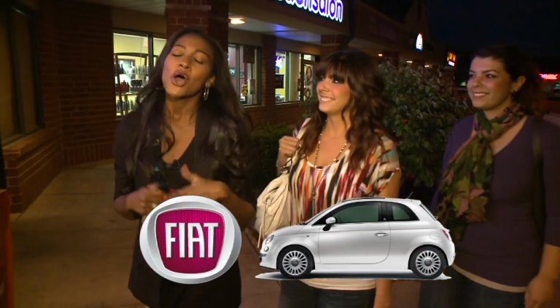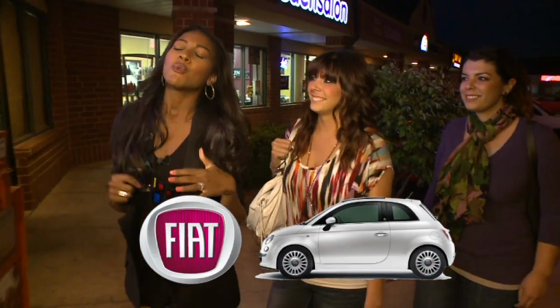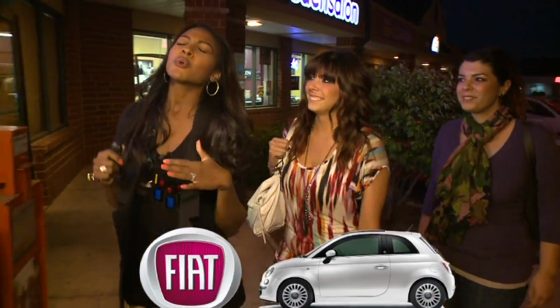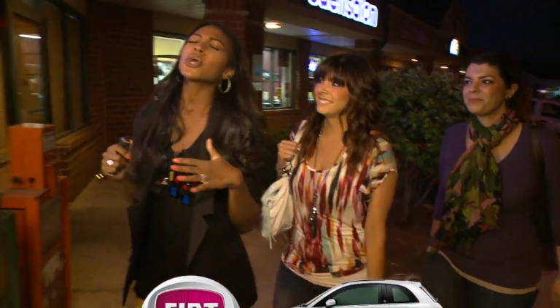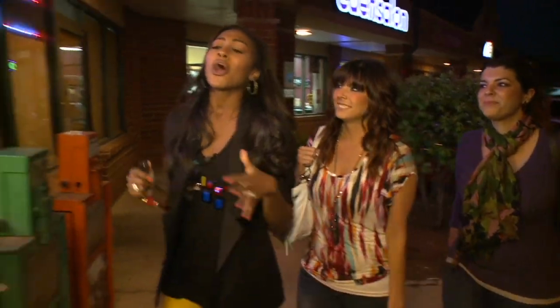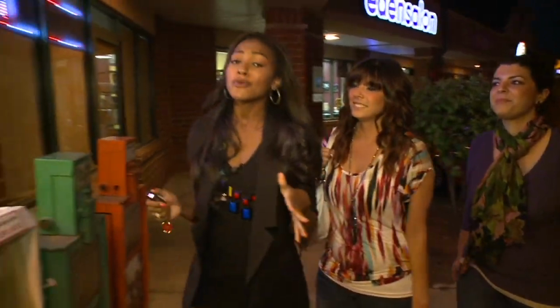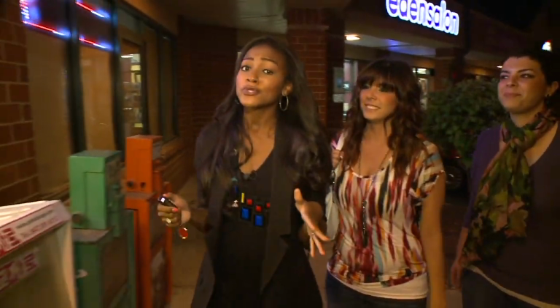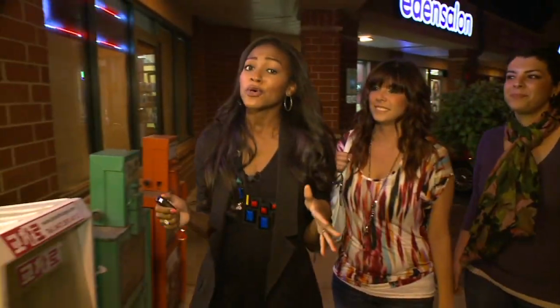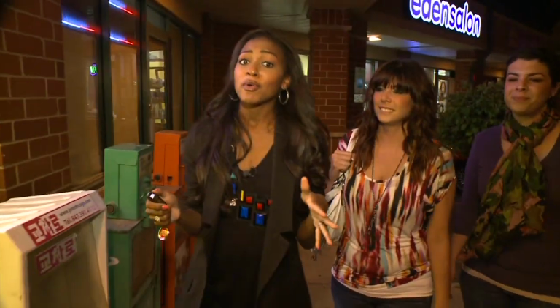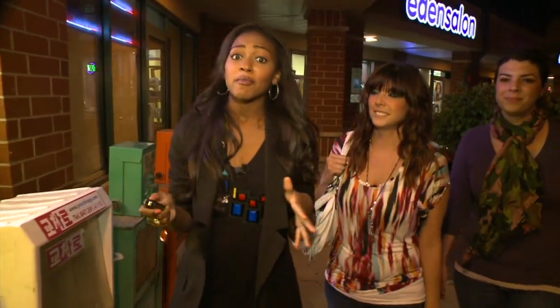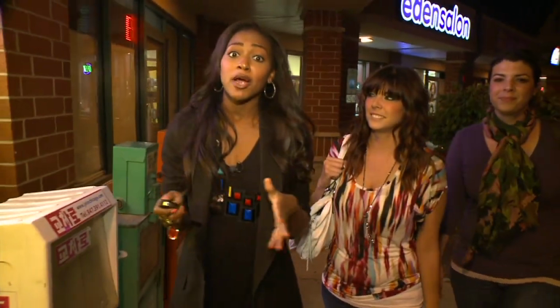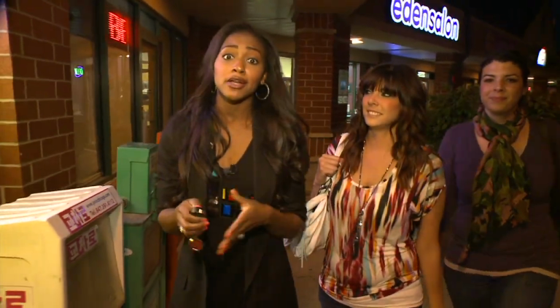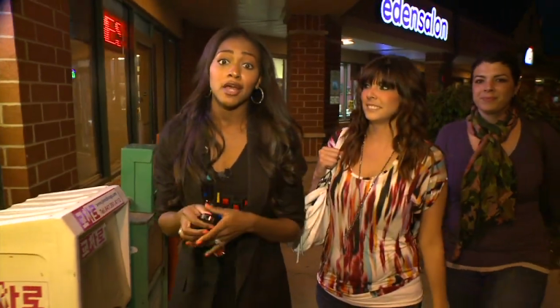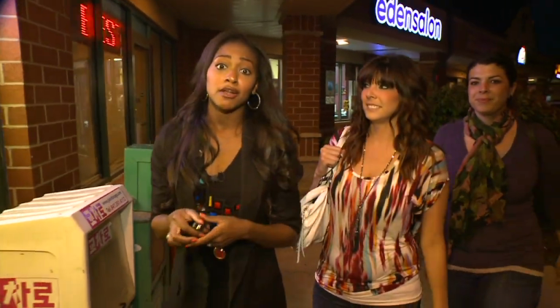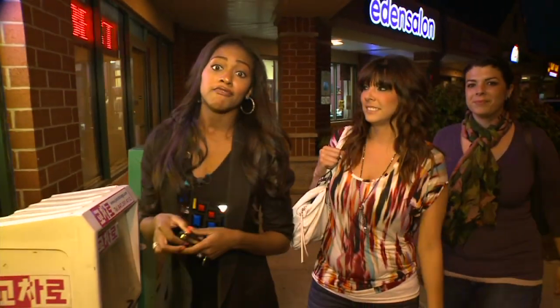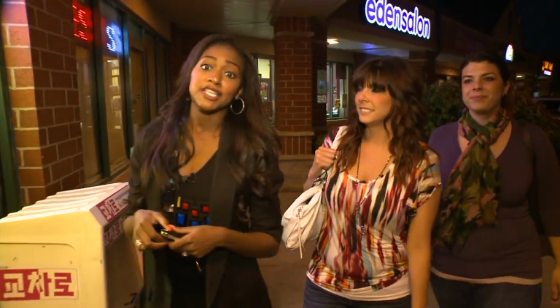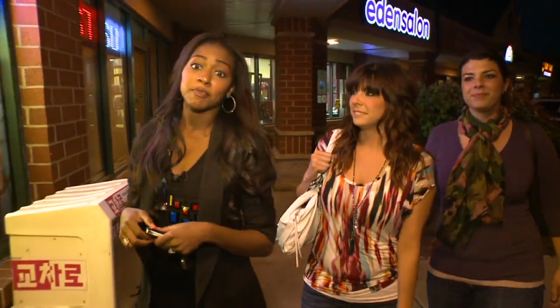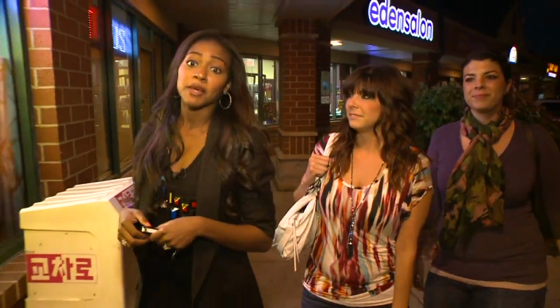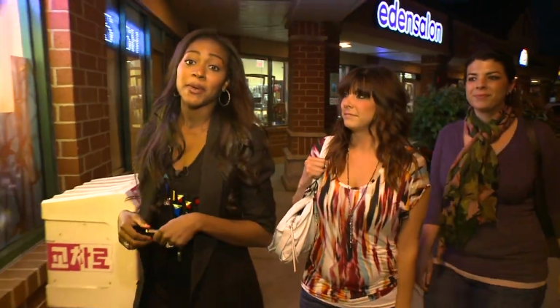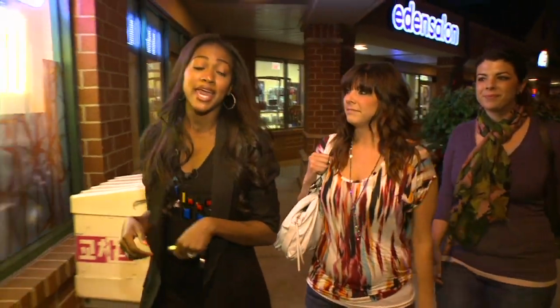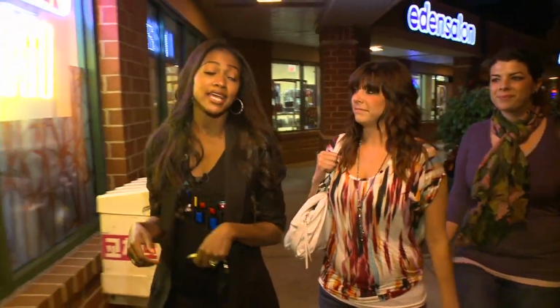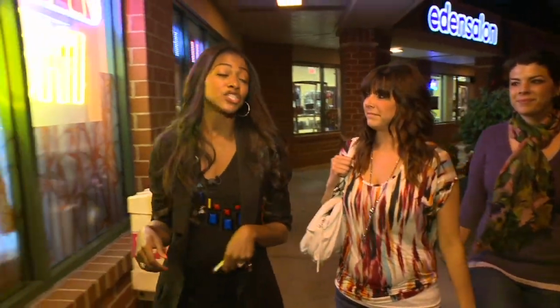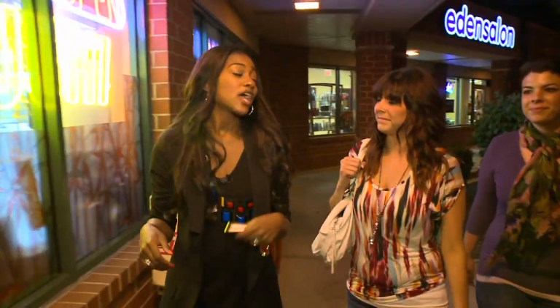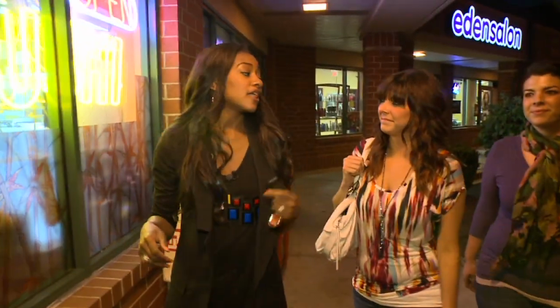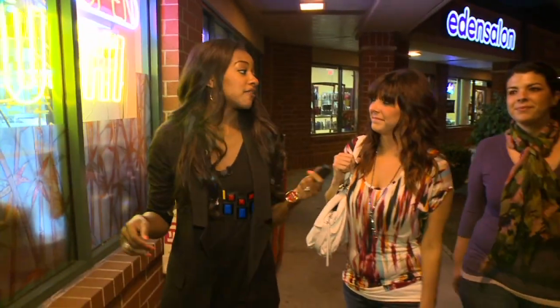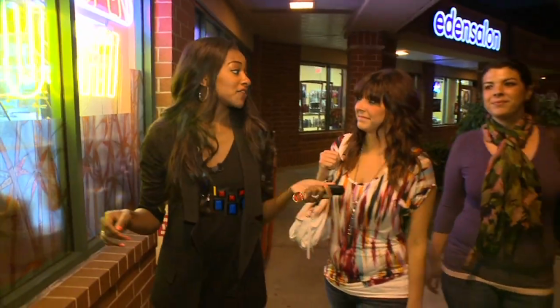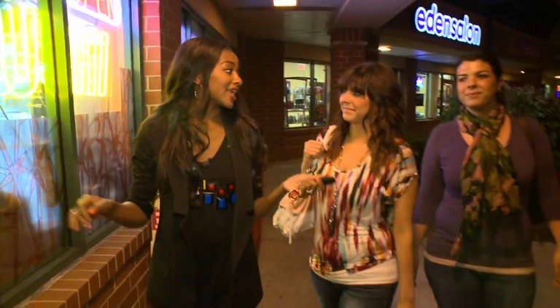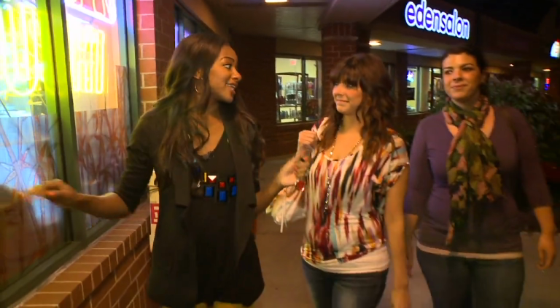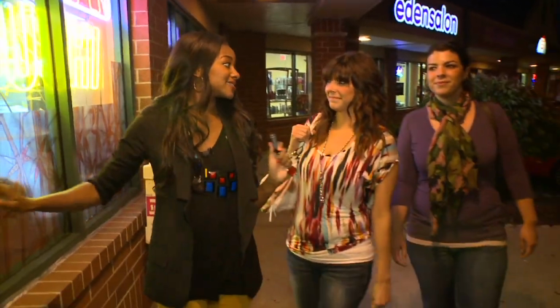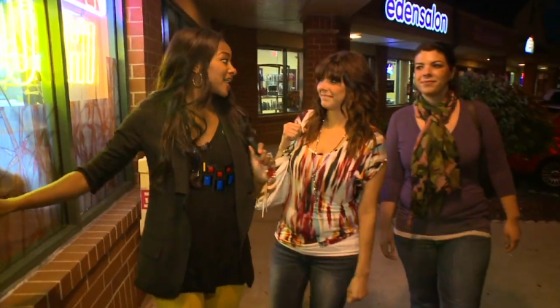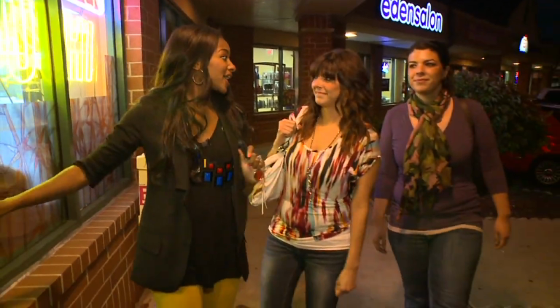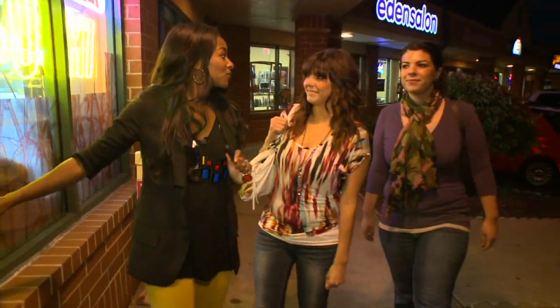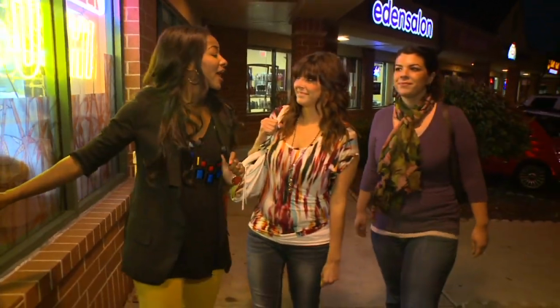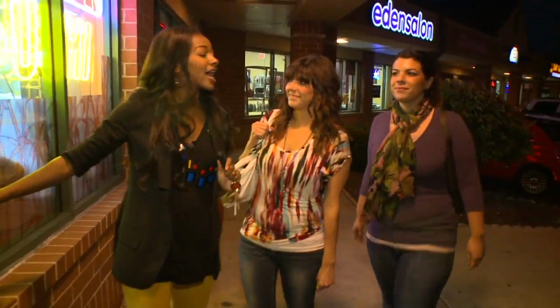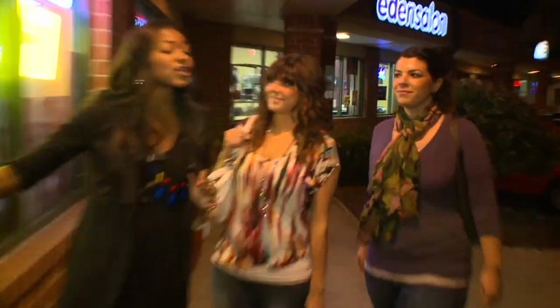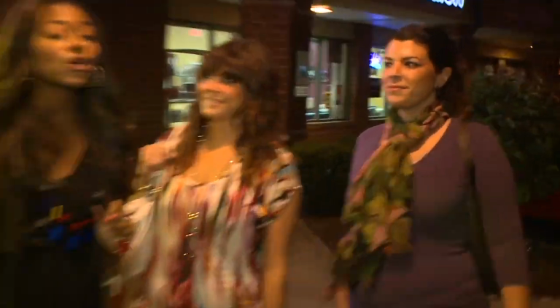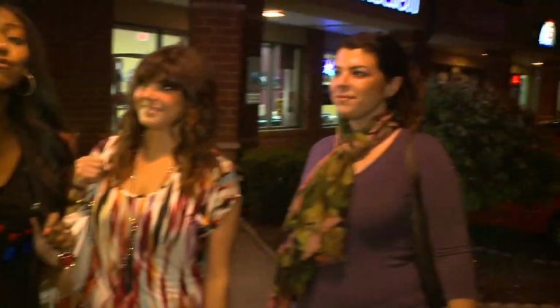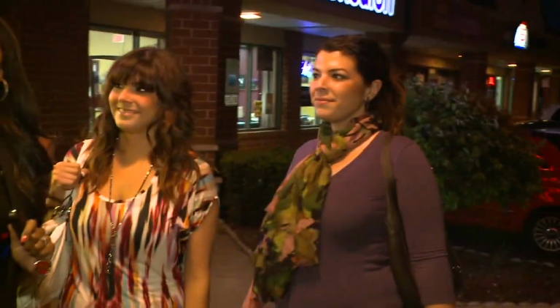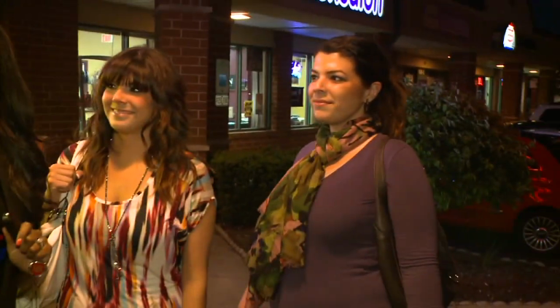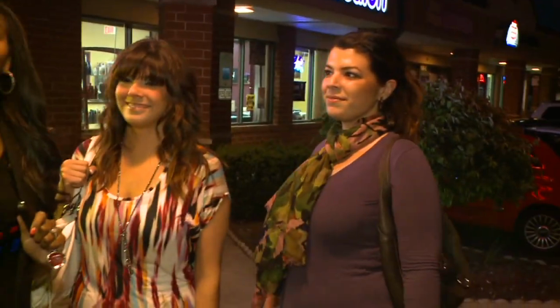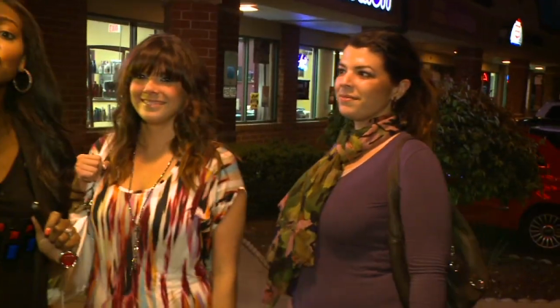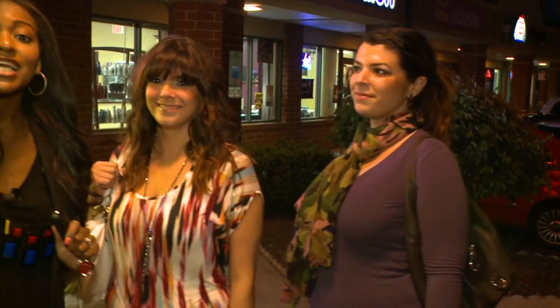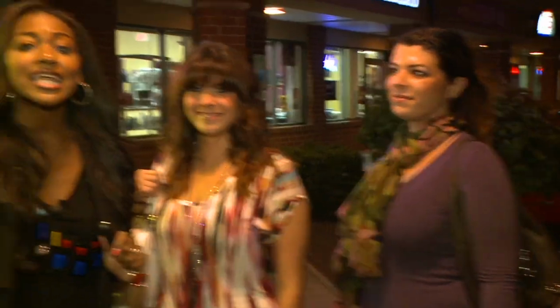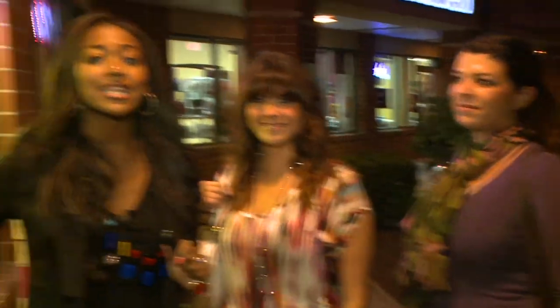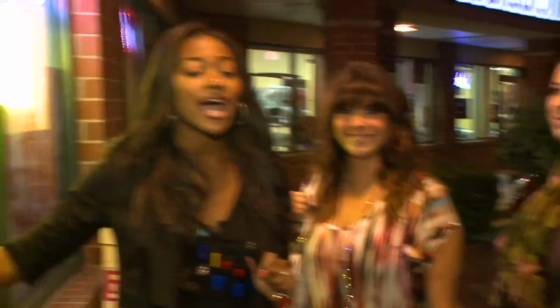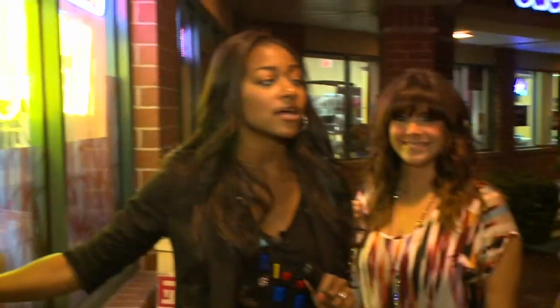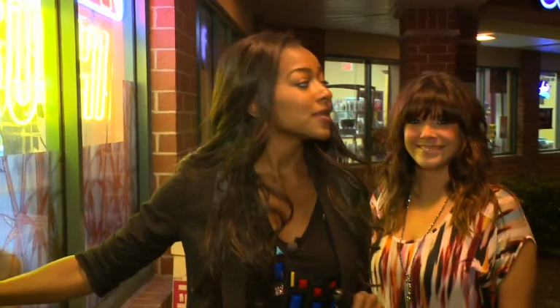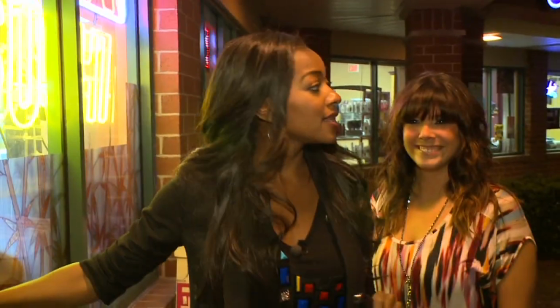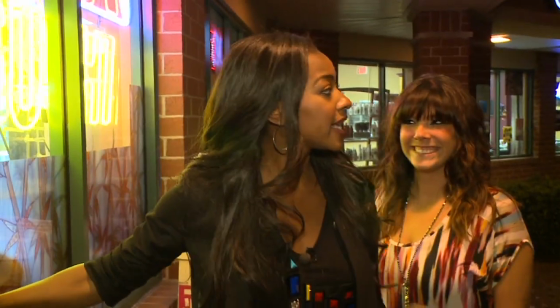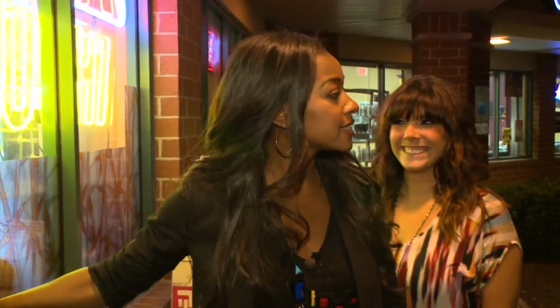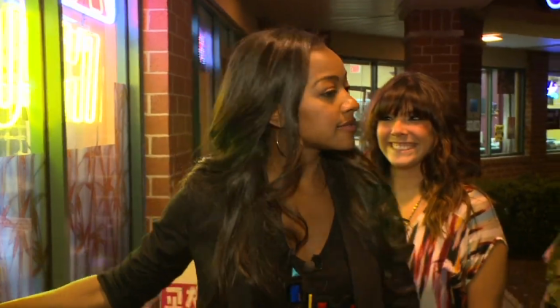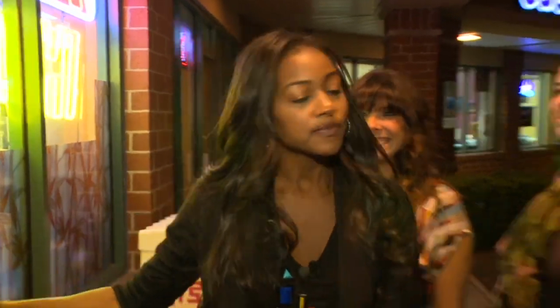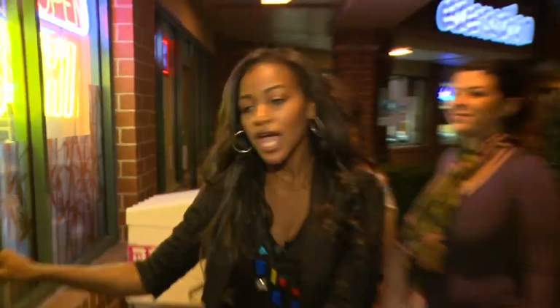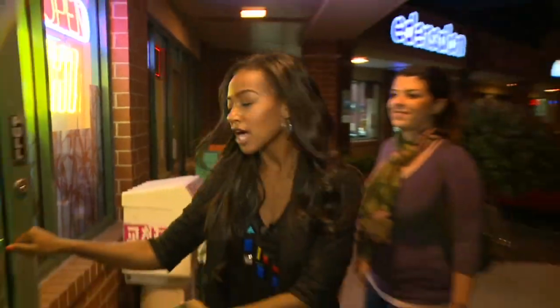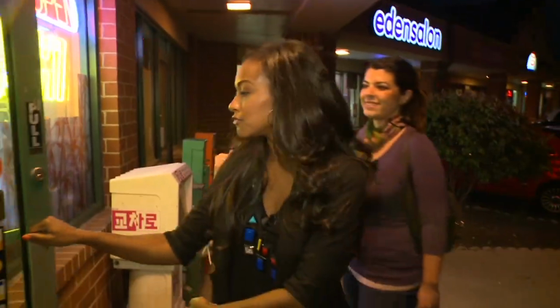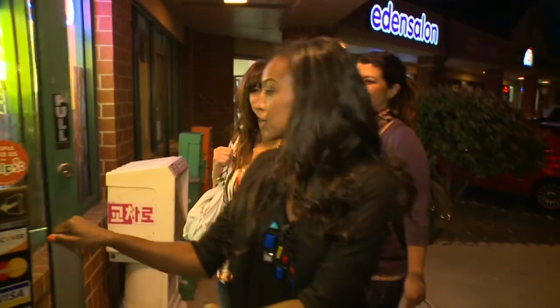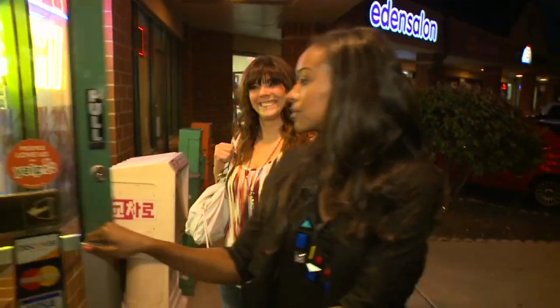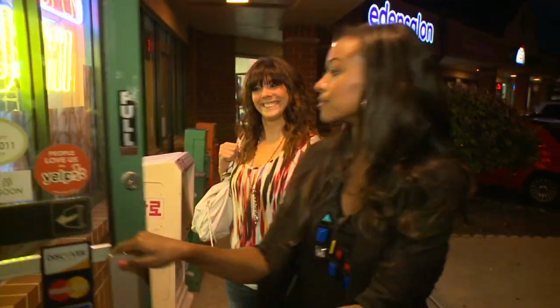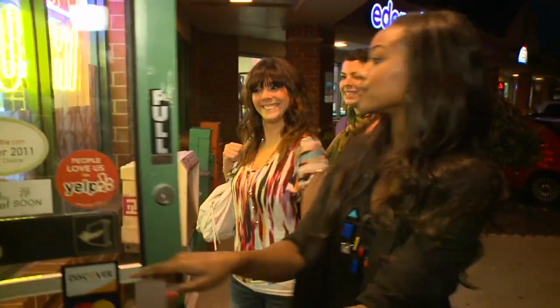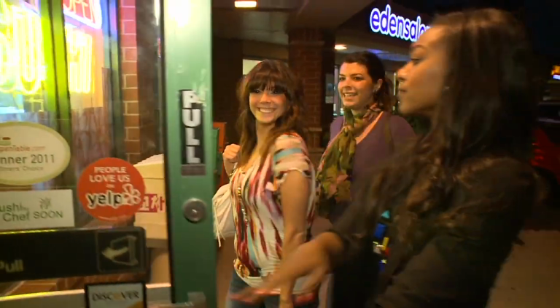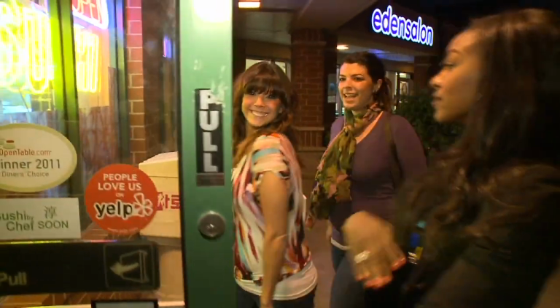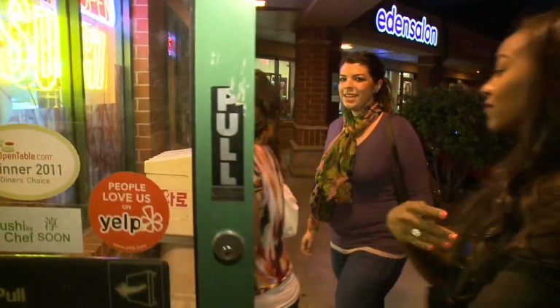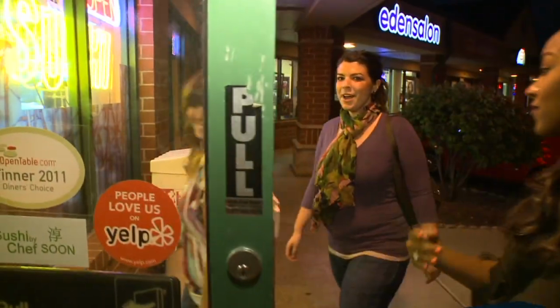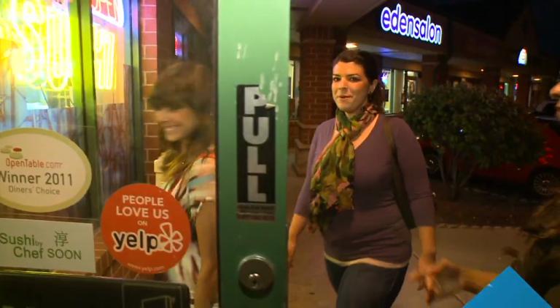We were also bombarded on our Facebook page that for ladies night we had to go for sushi in Lyle. Ladies, after you. Yum!